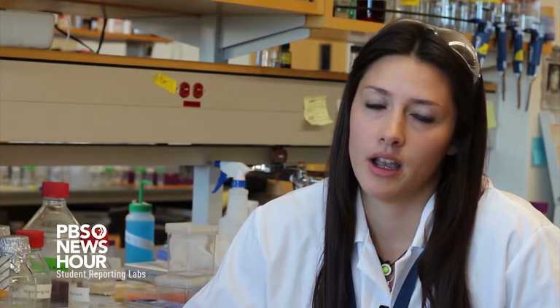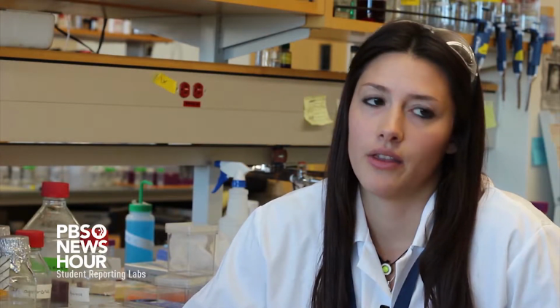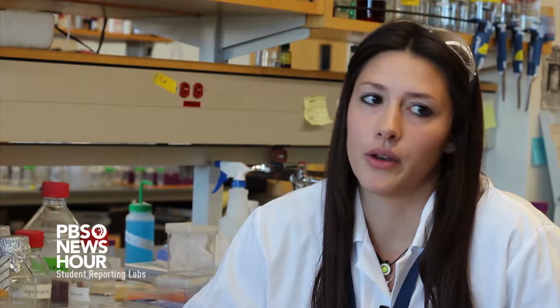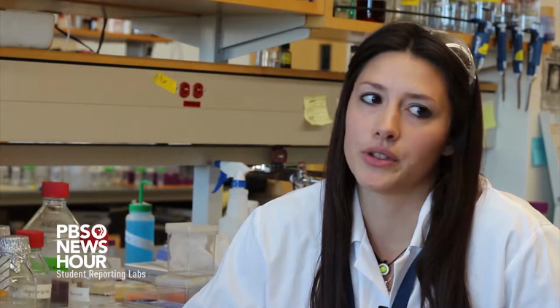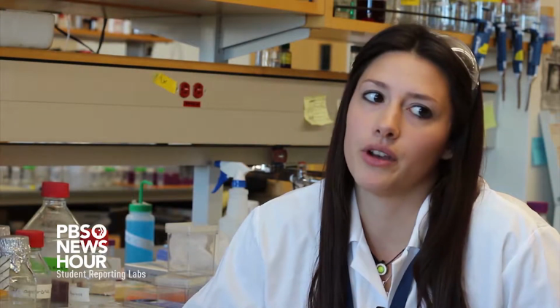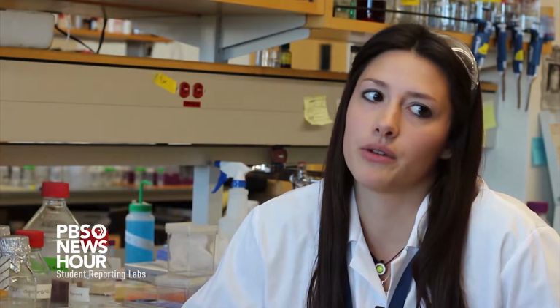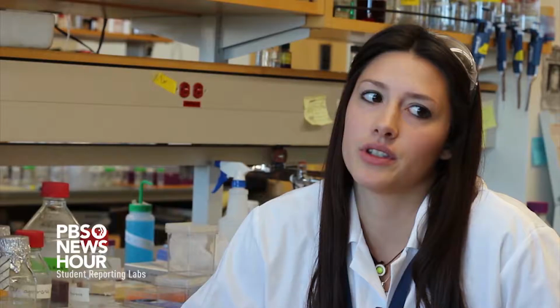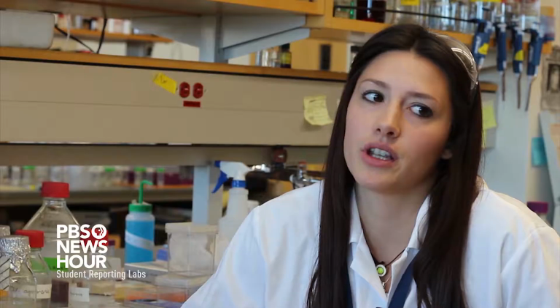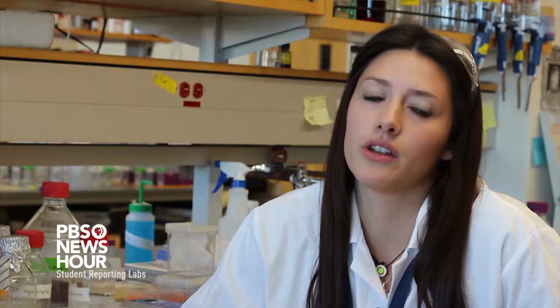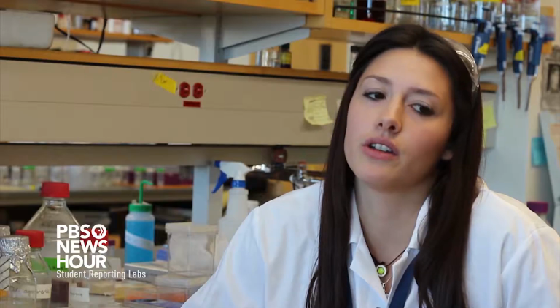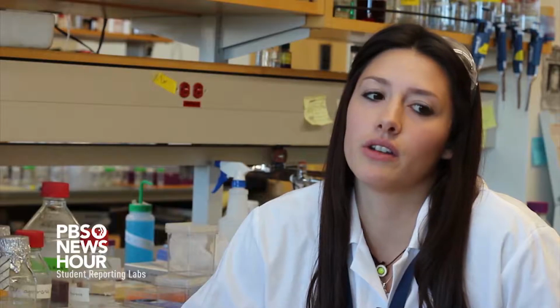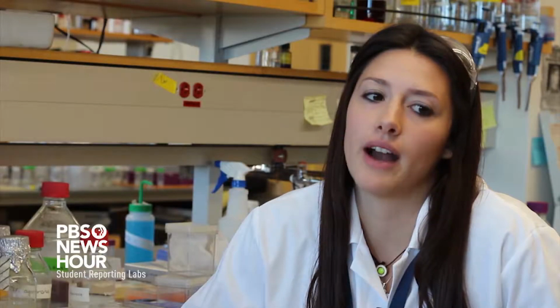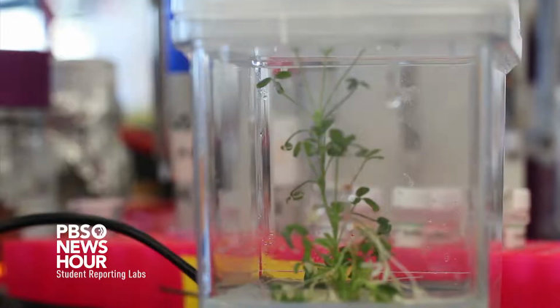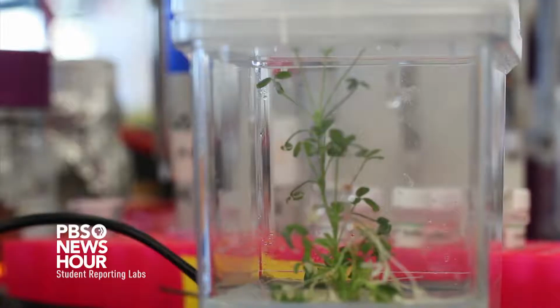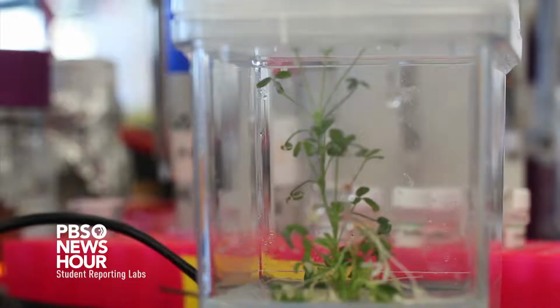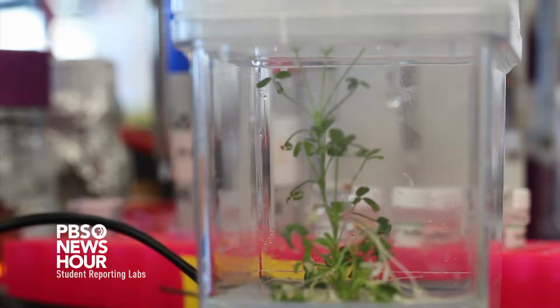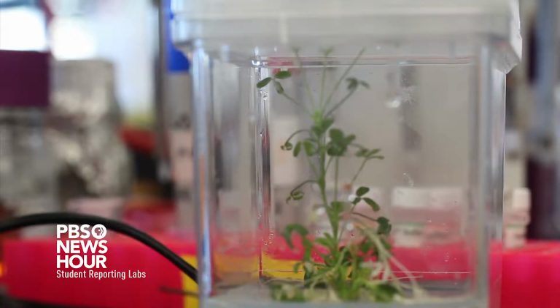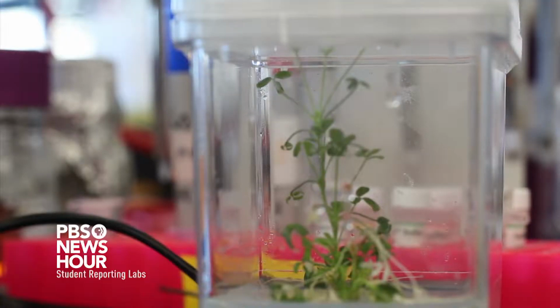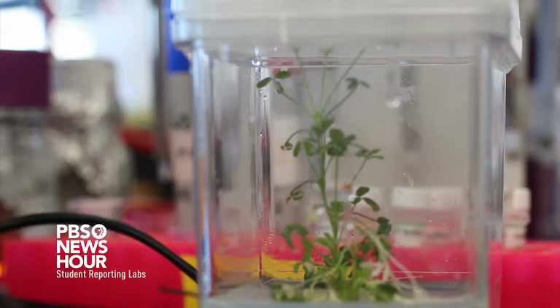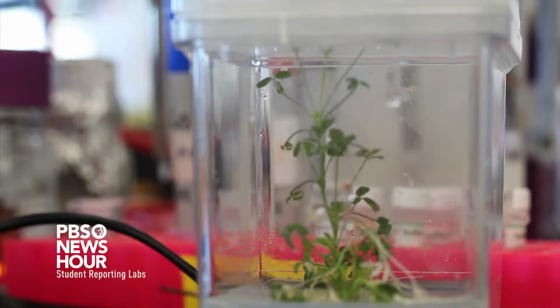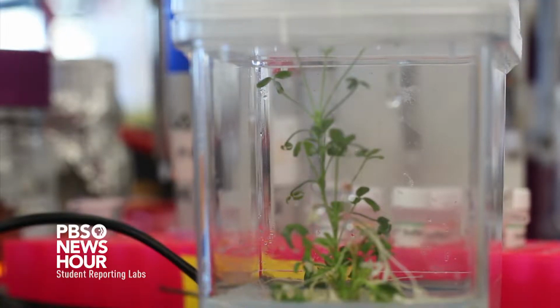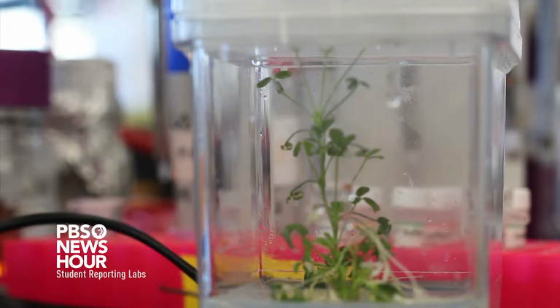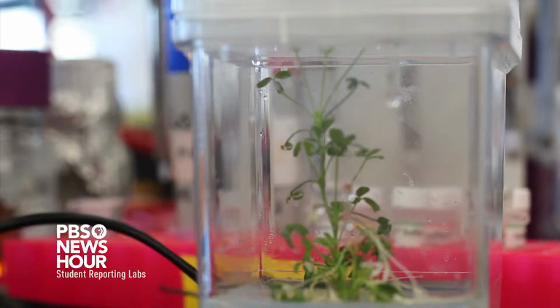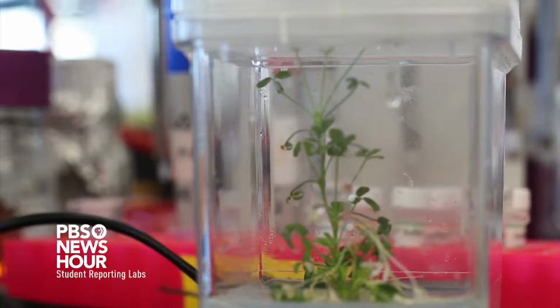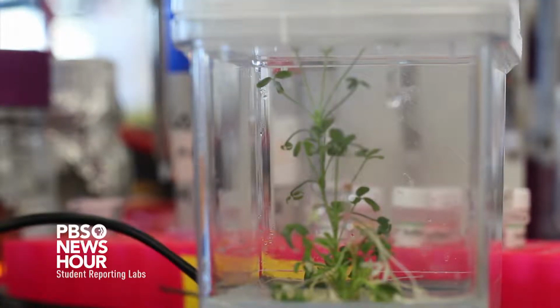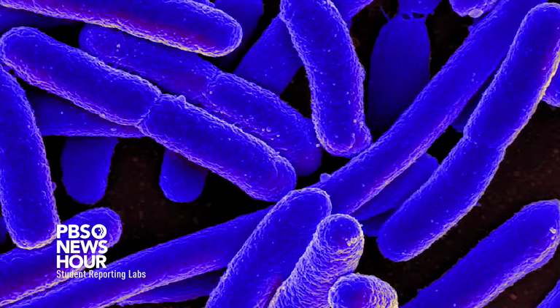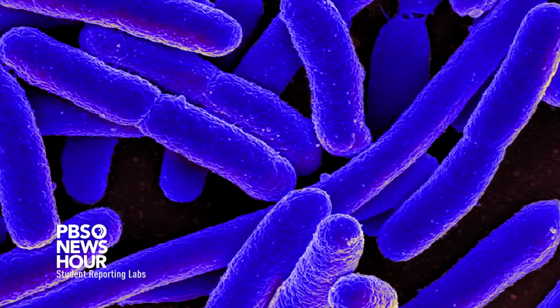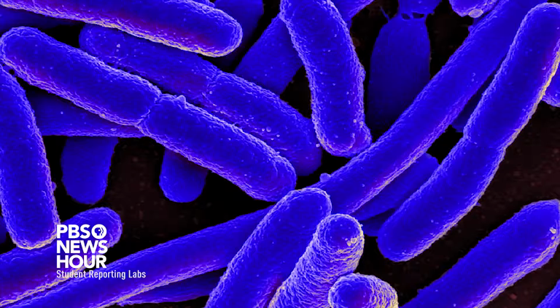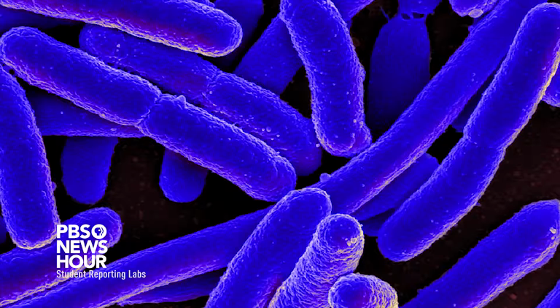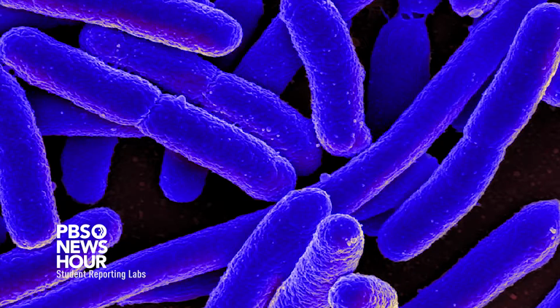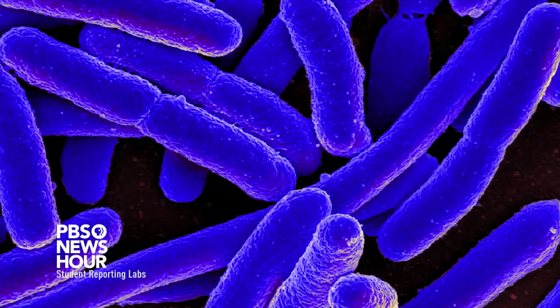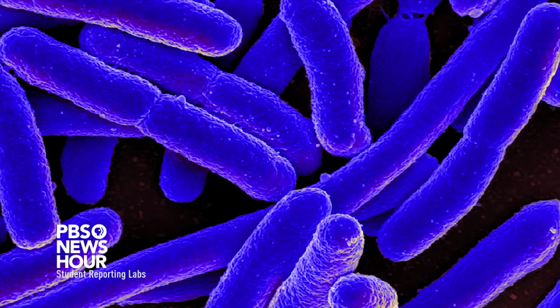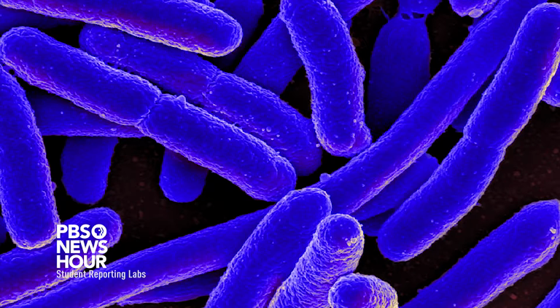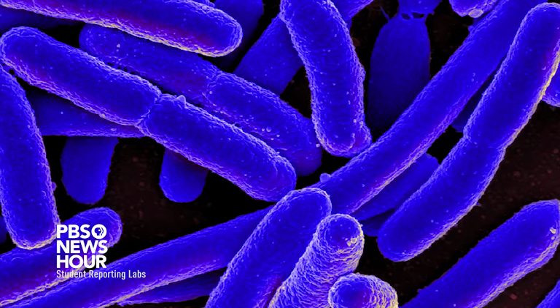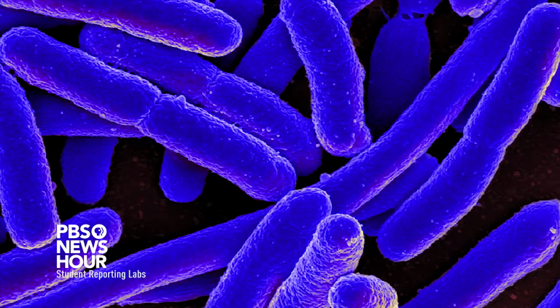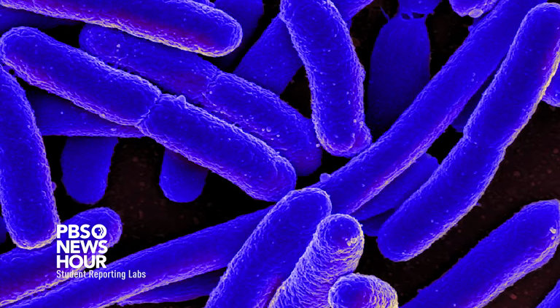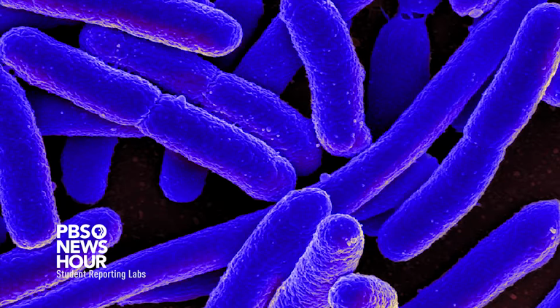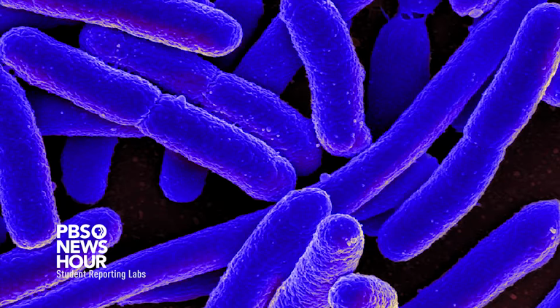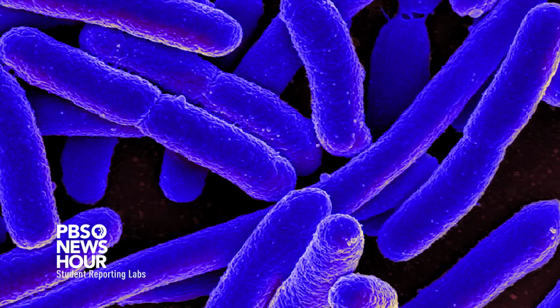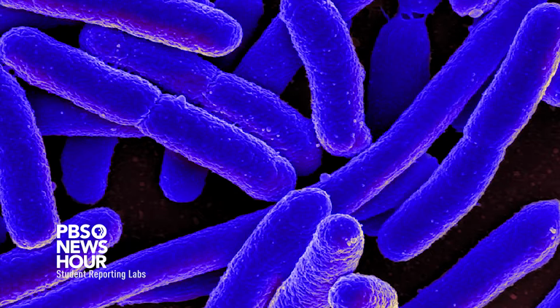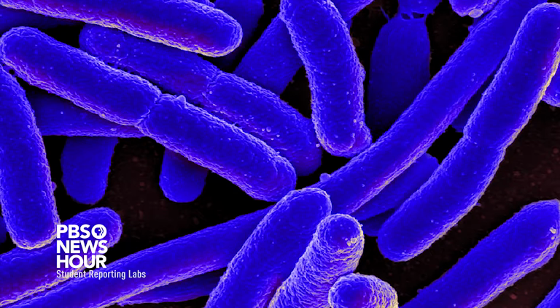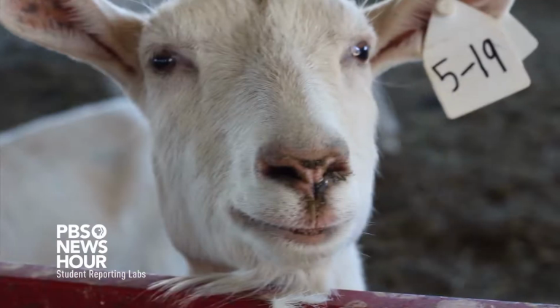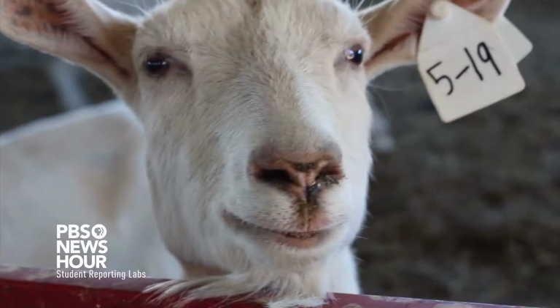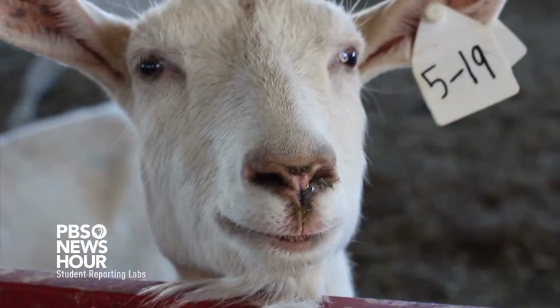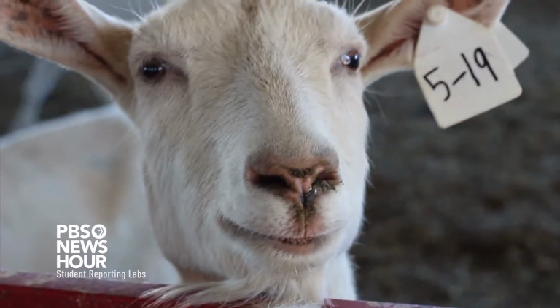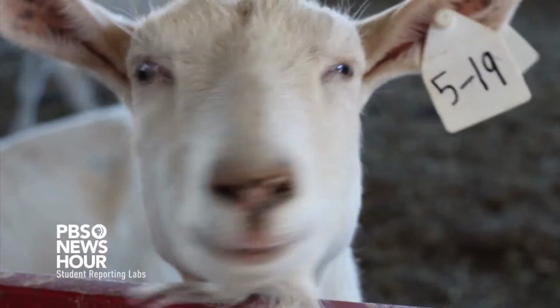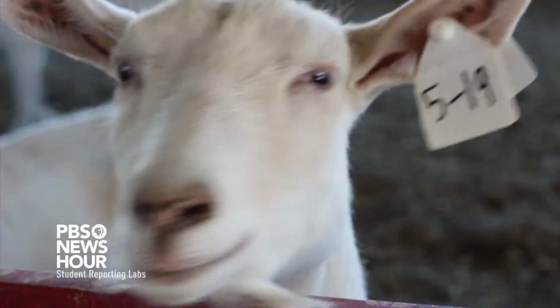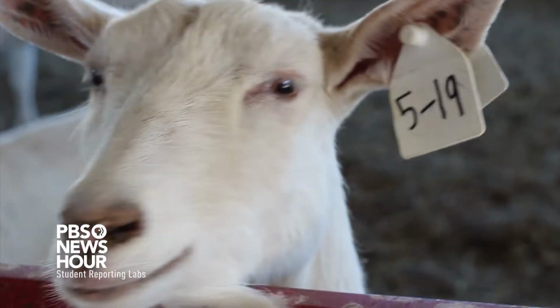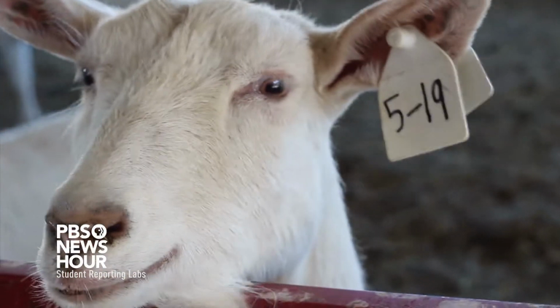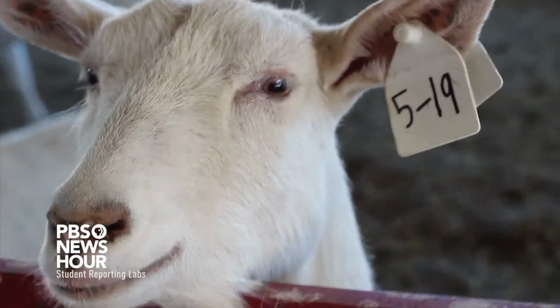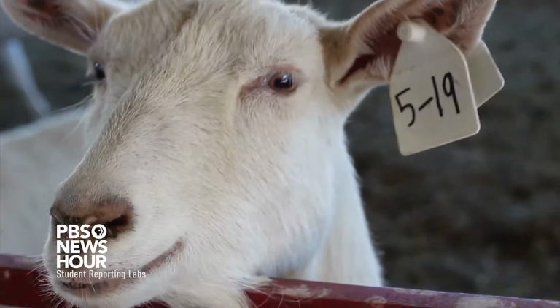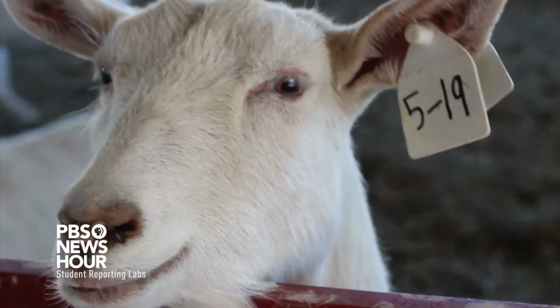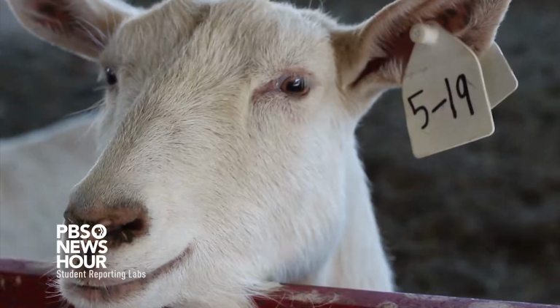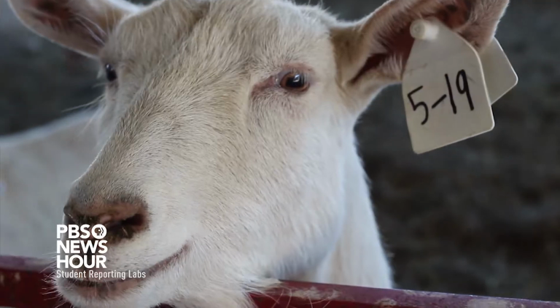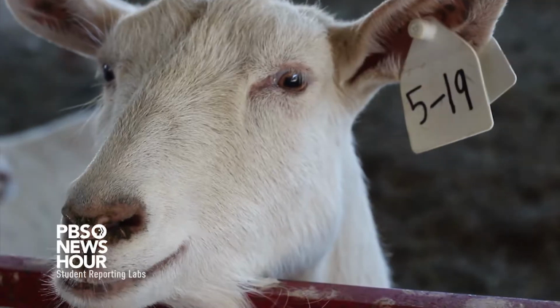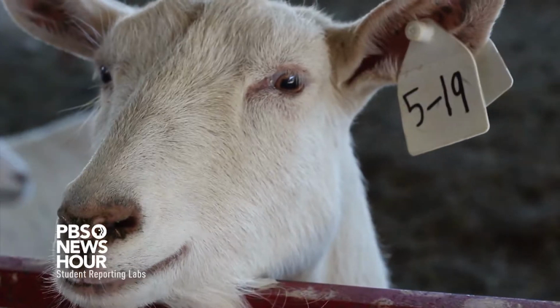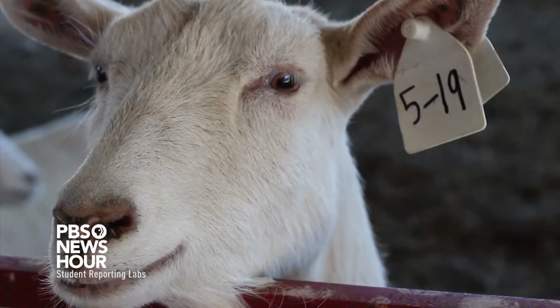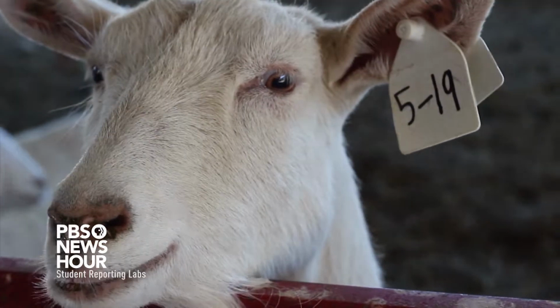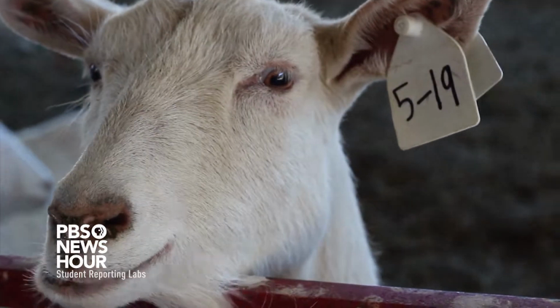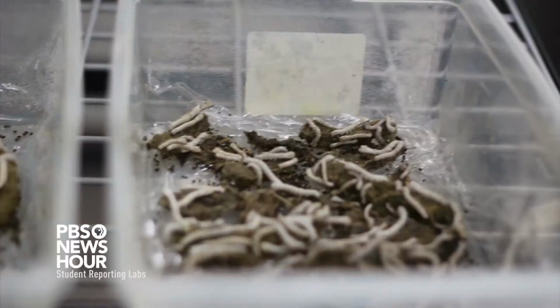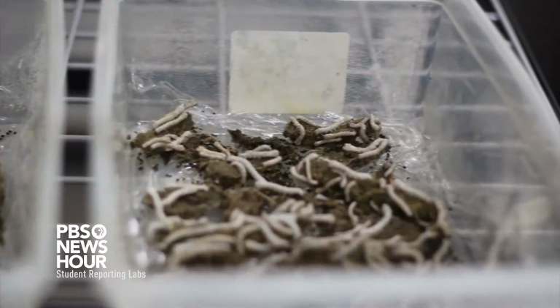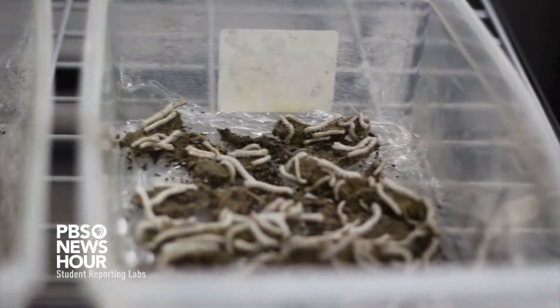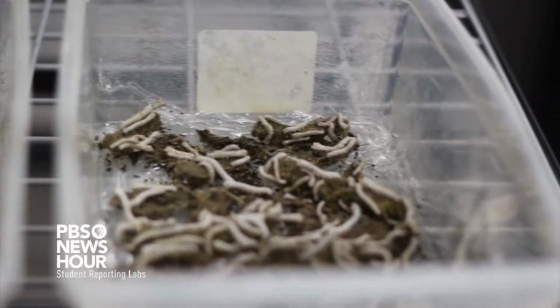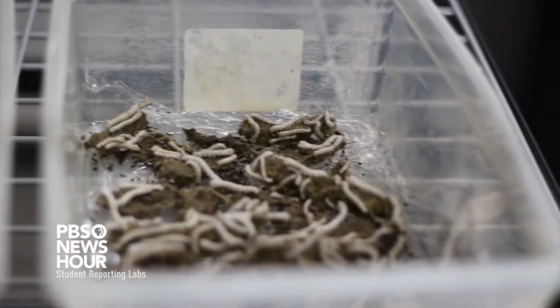Those hosts include alfalfa, bacteria — we use E. coli — goats, and silkworms.